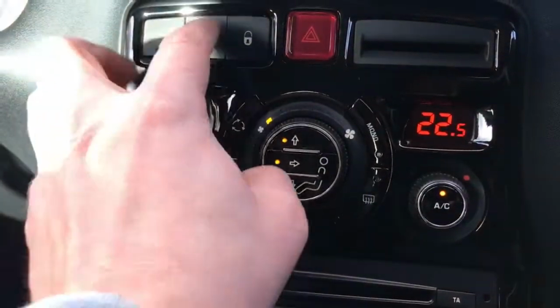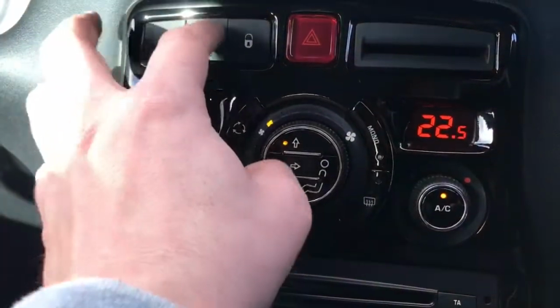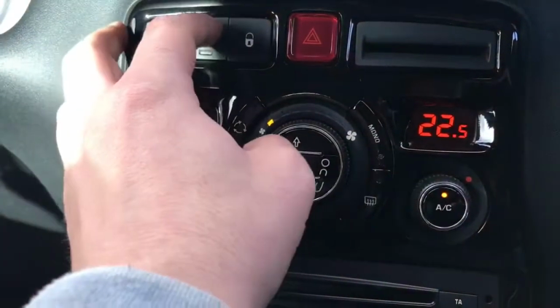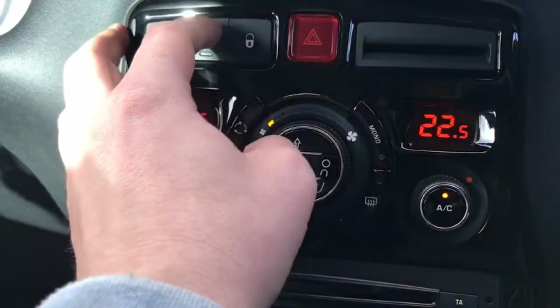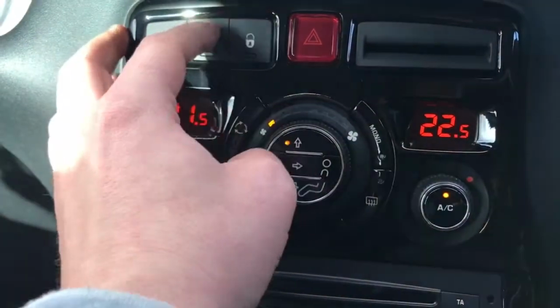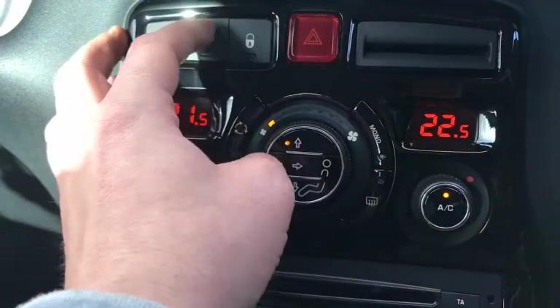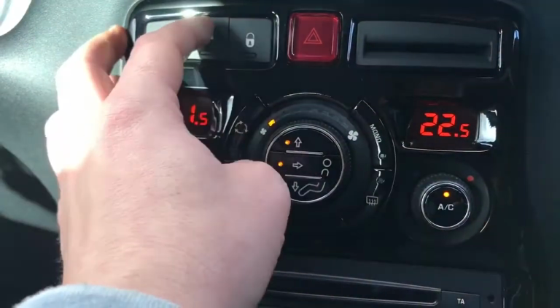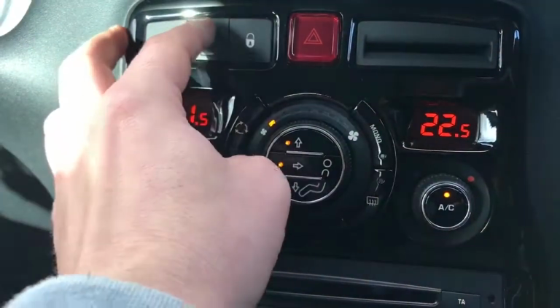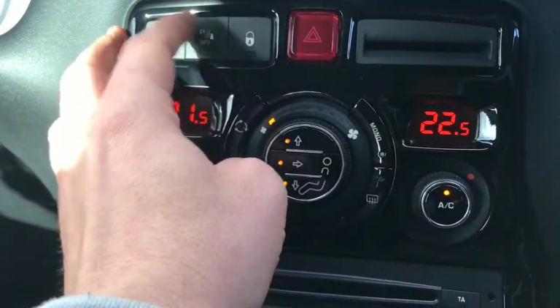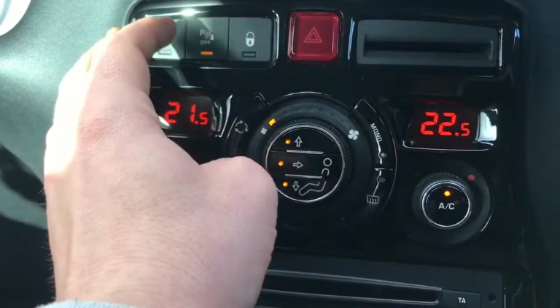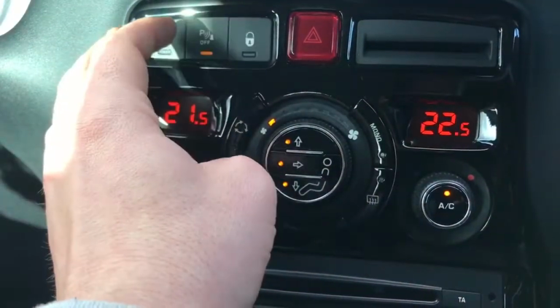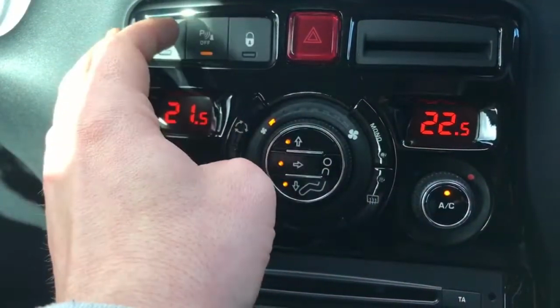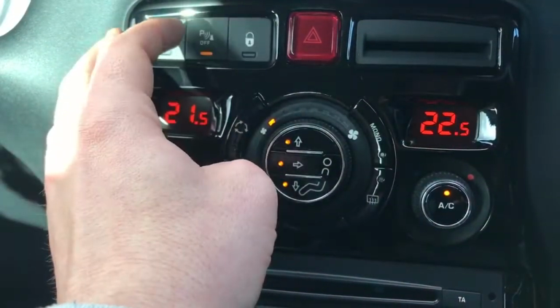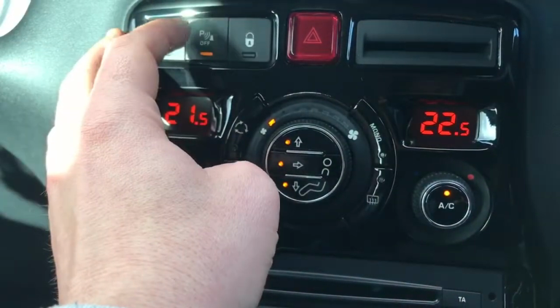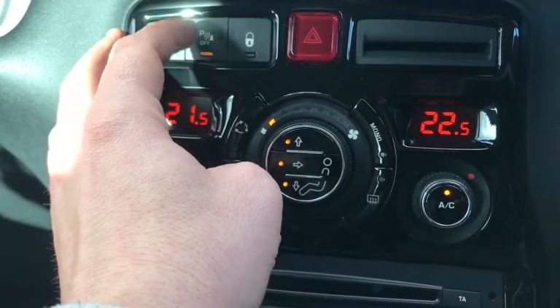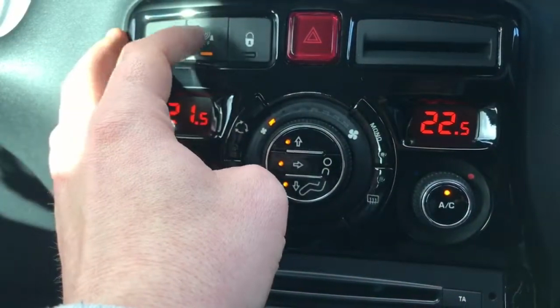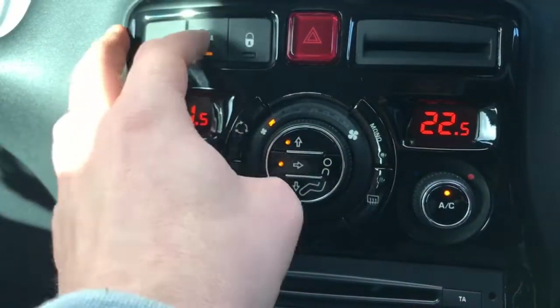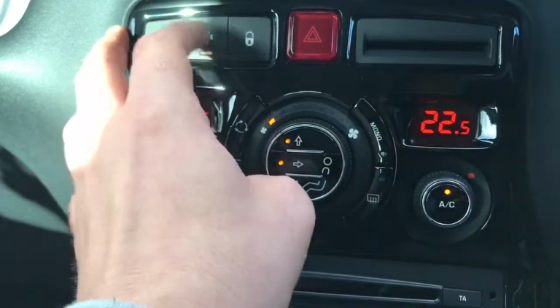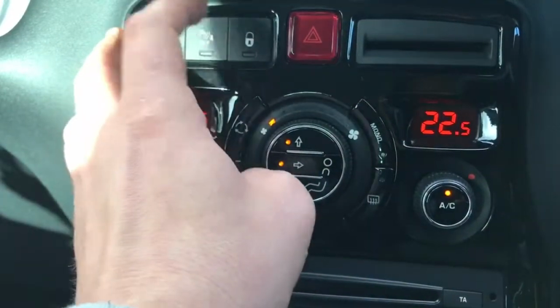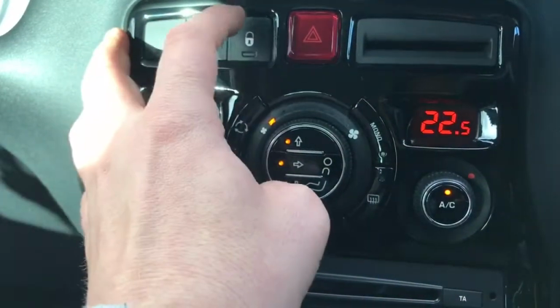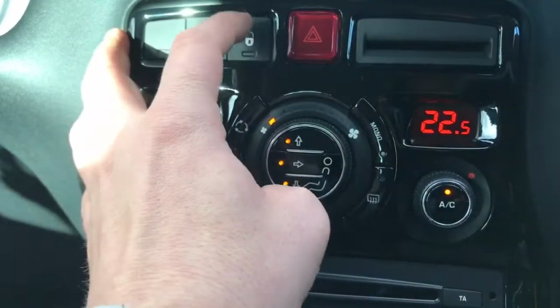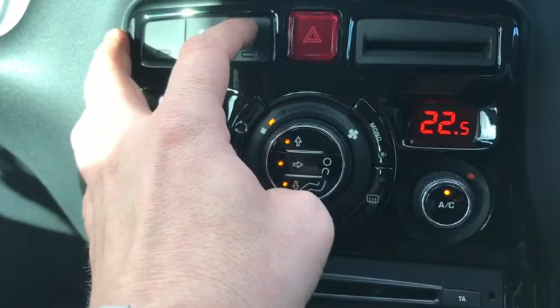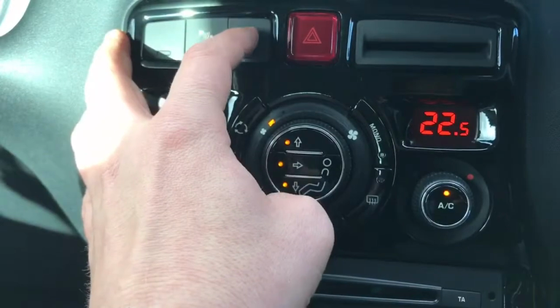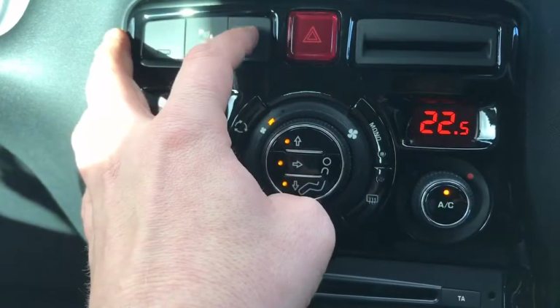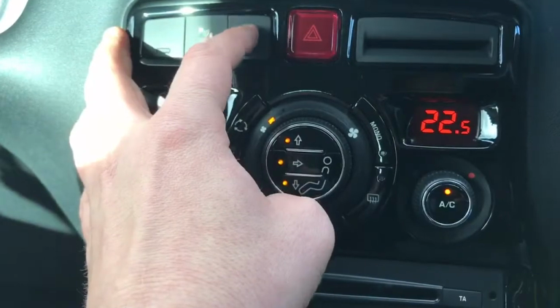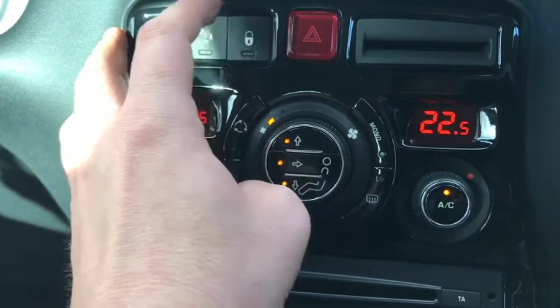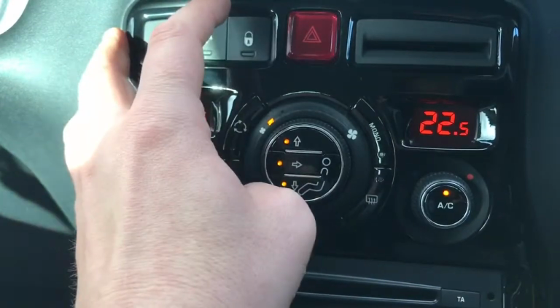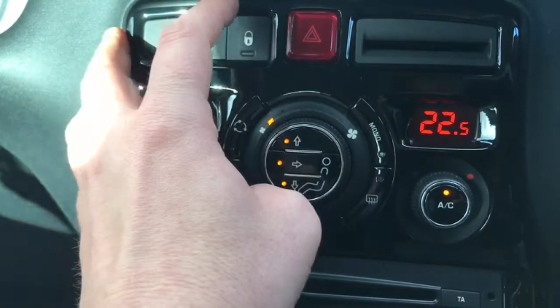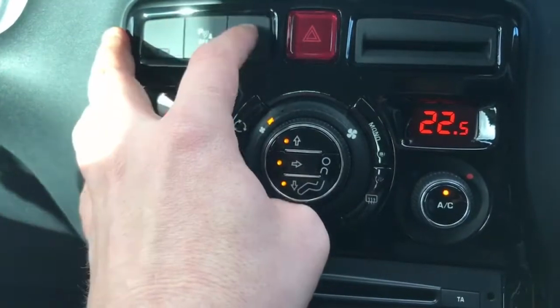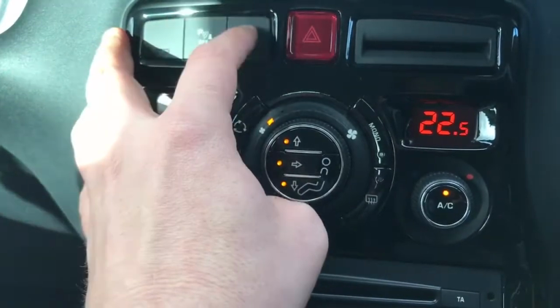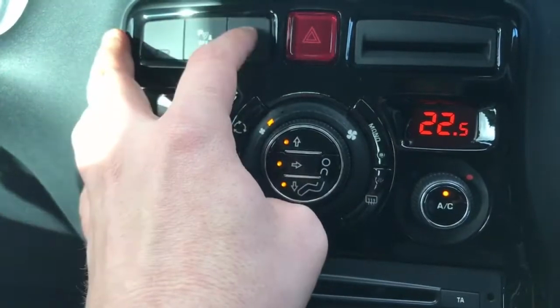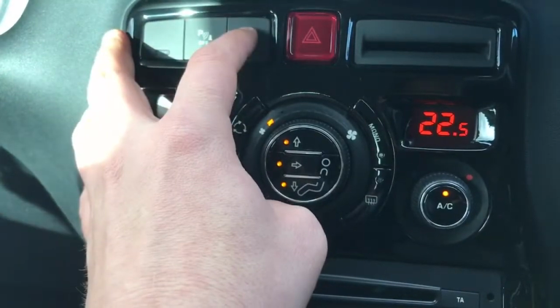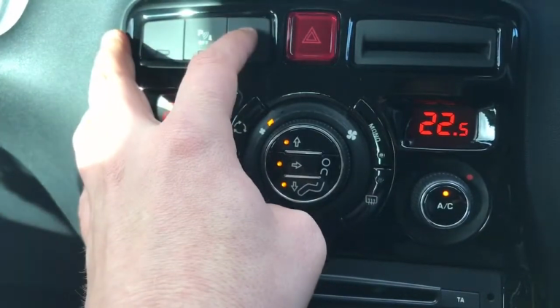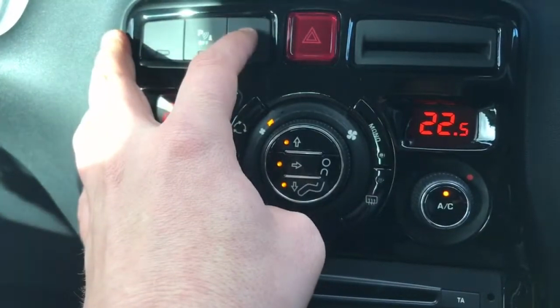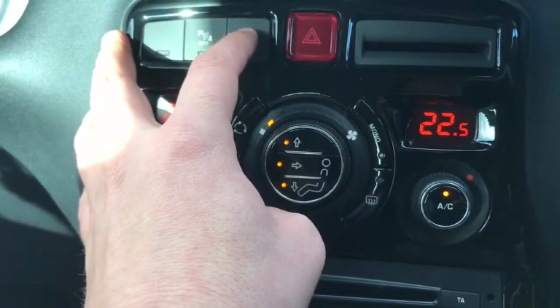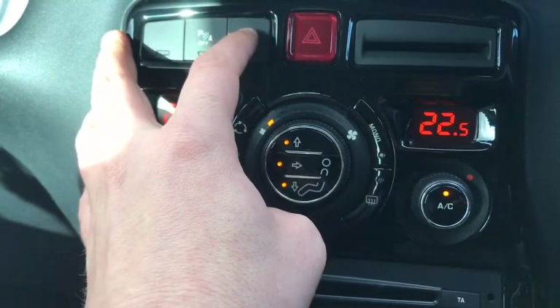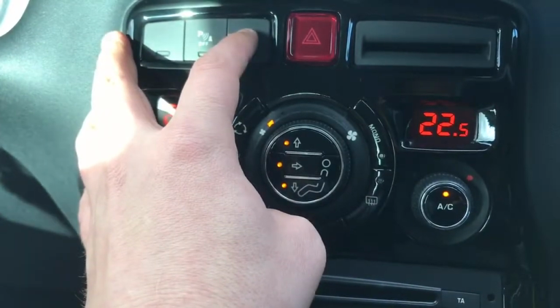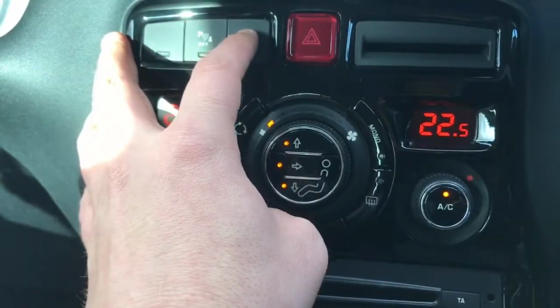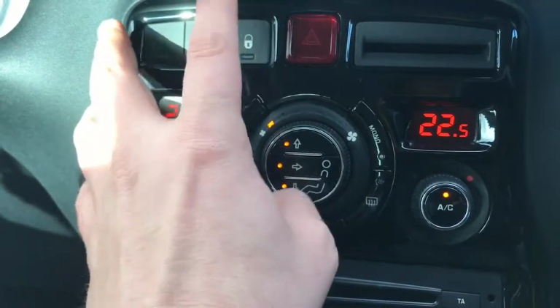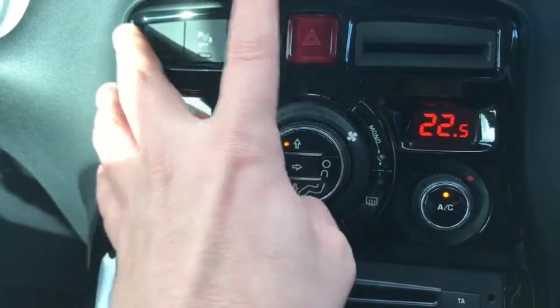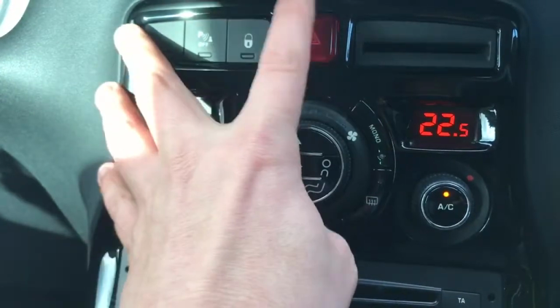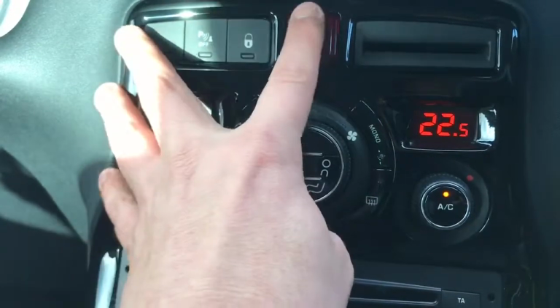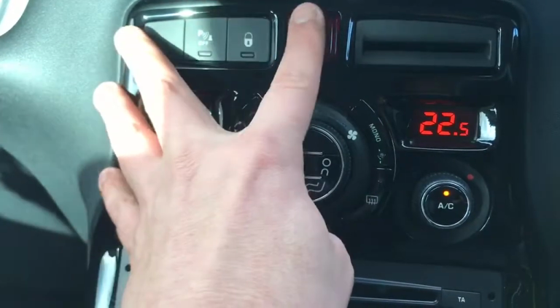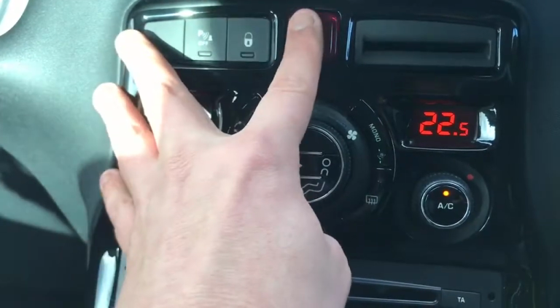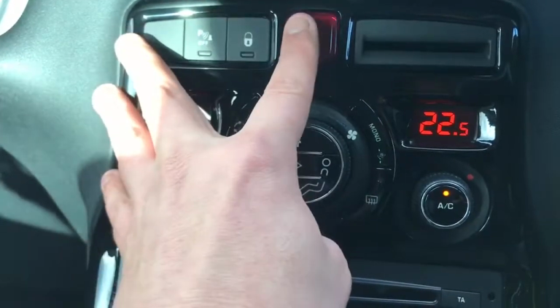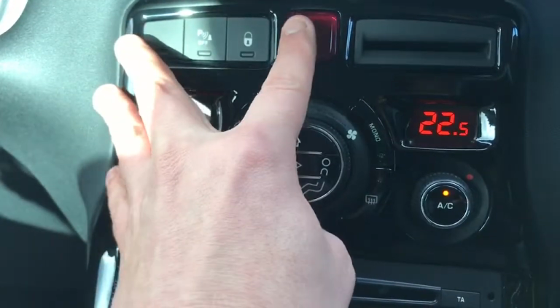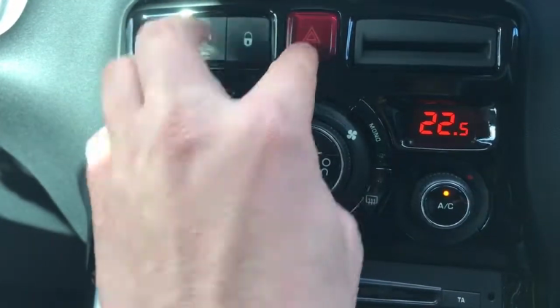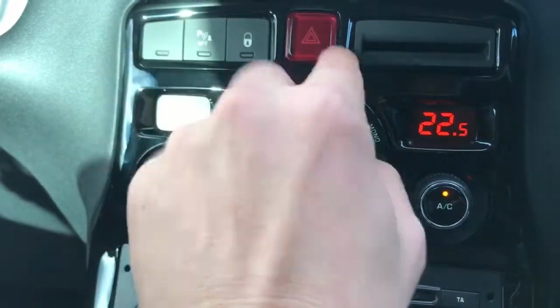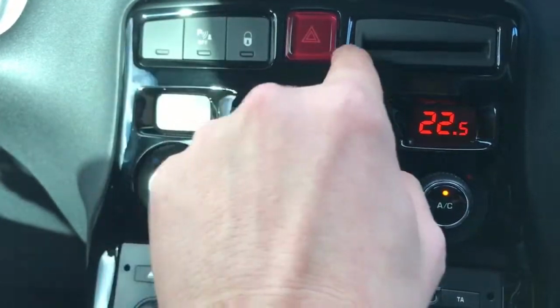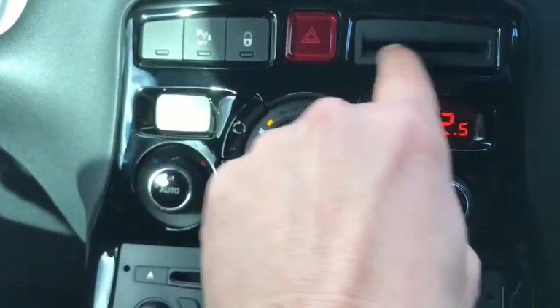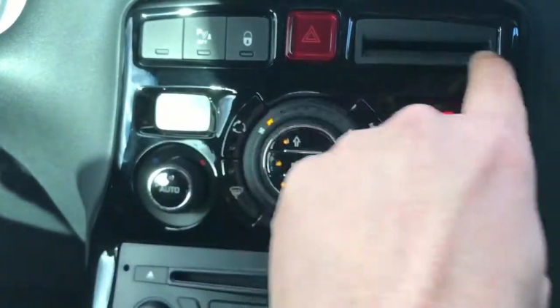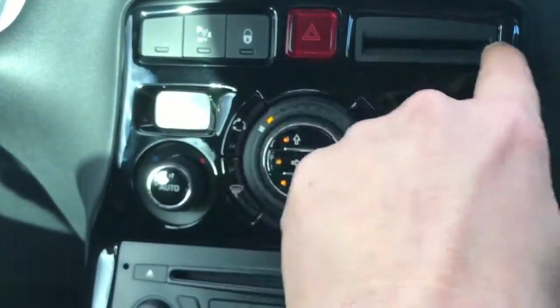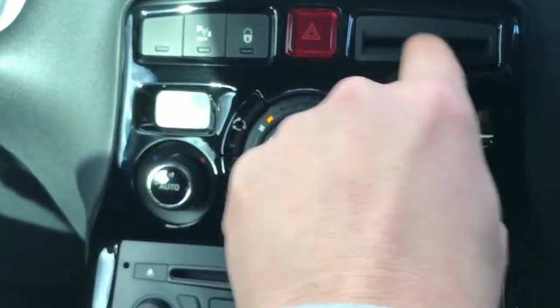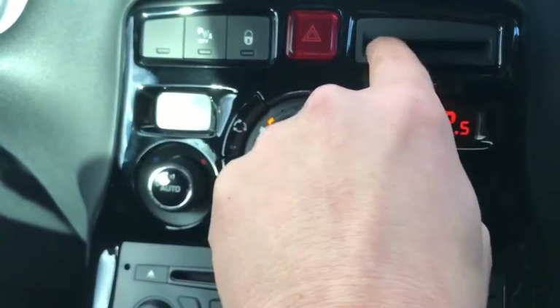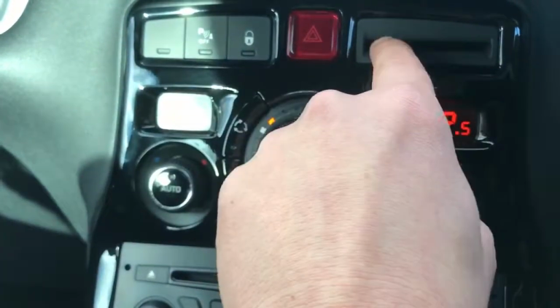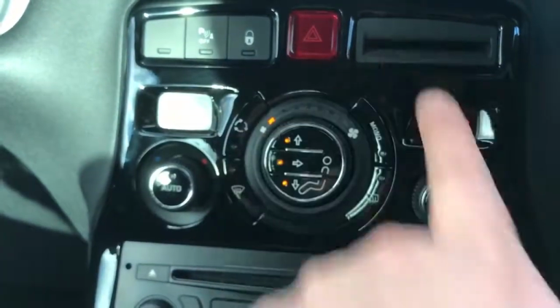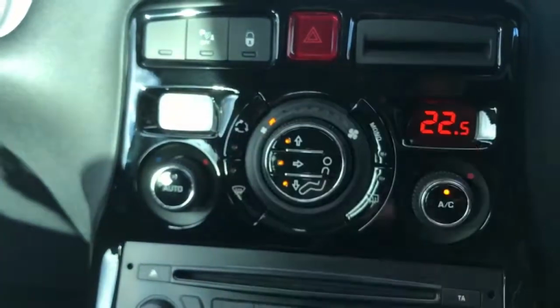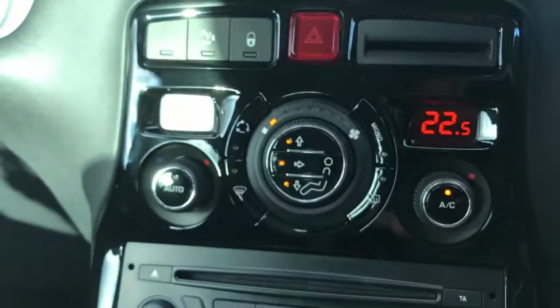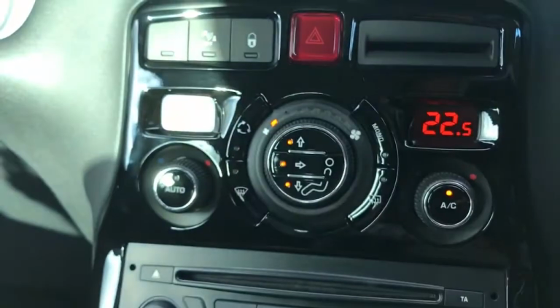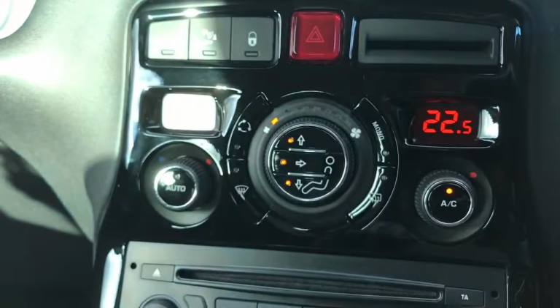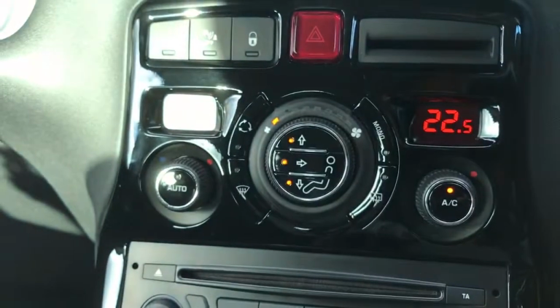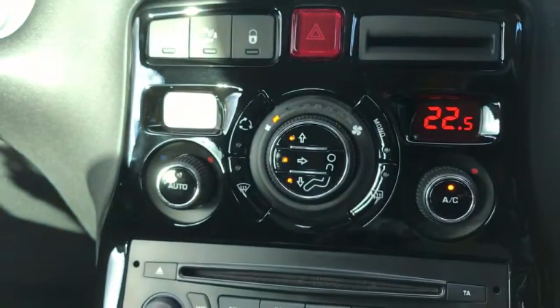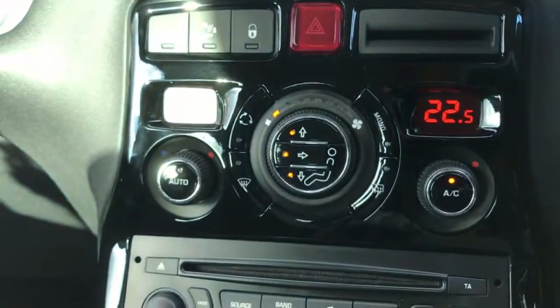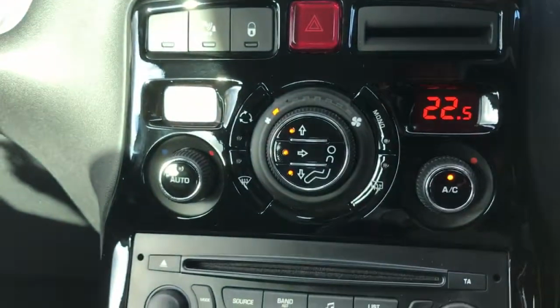You can turn off the parking sensors with this button. We've got deadlocks to lock the car door from the outside, hazard warning lights, and a little card holder just there.